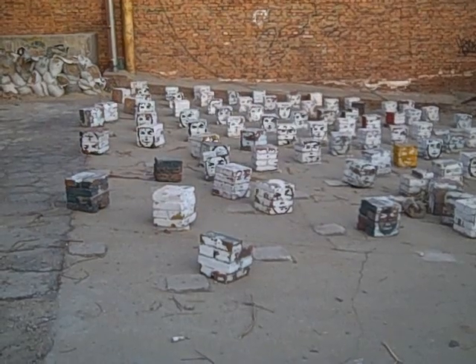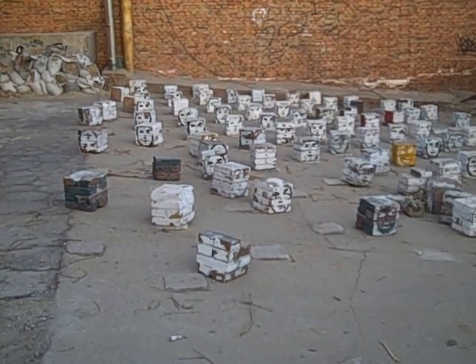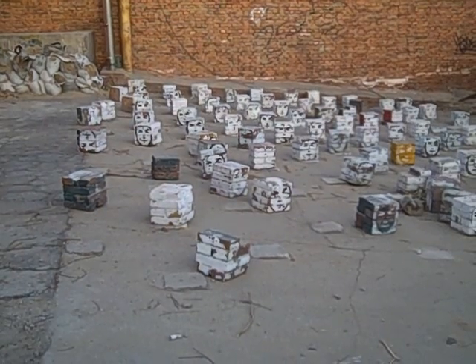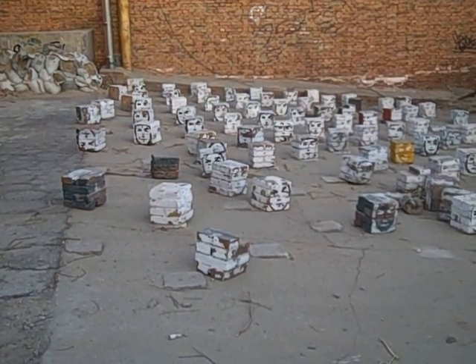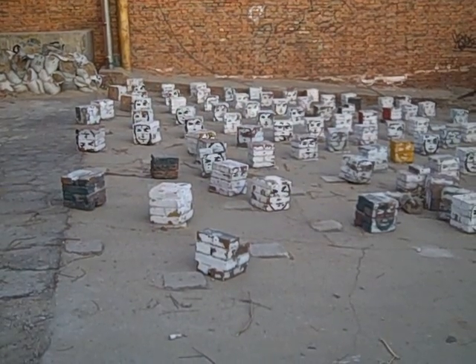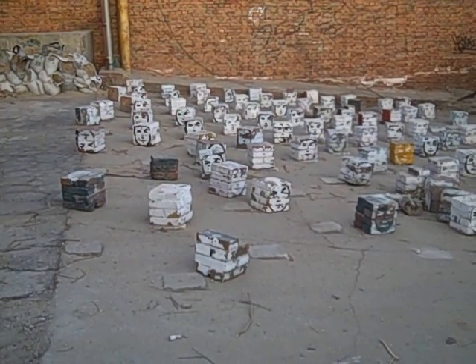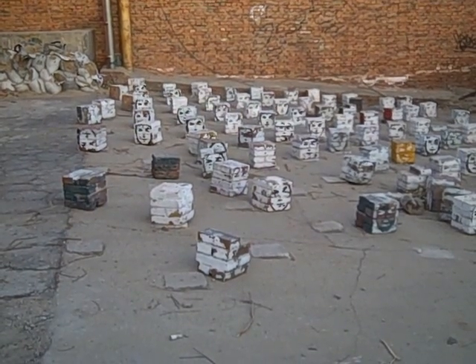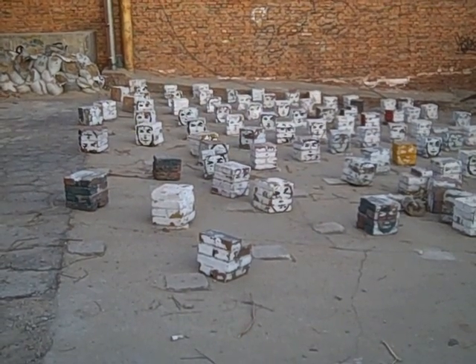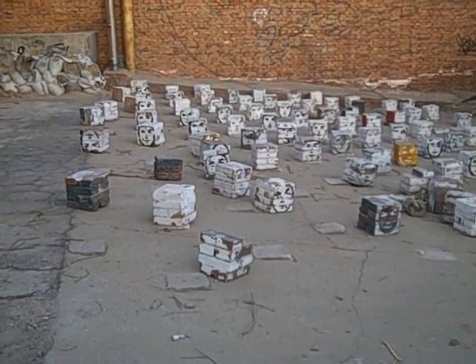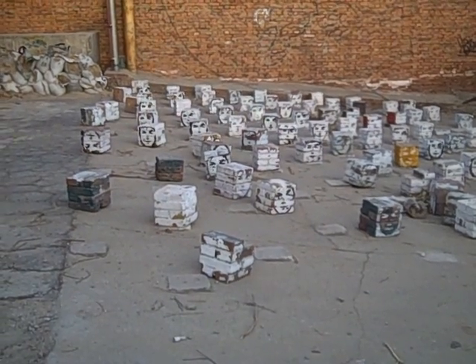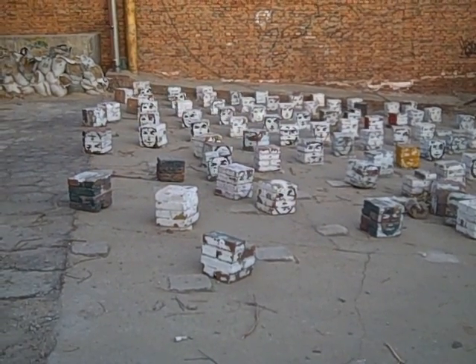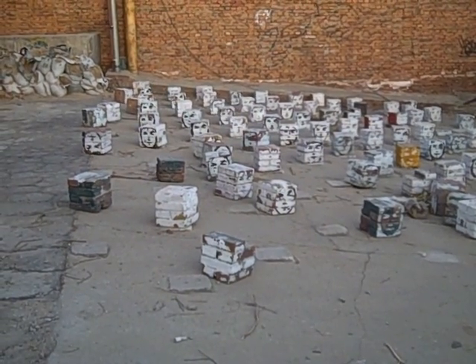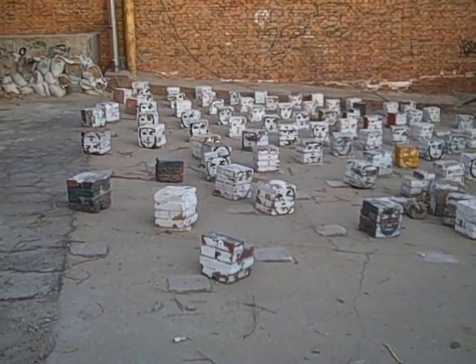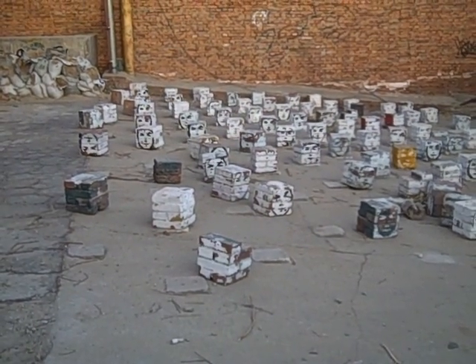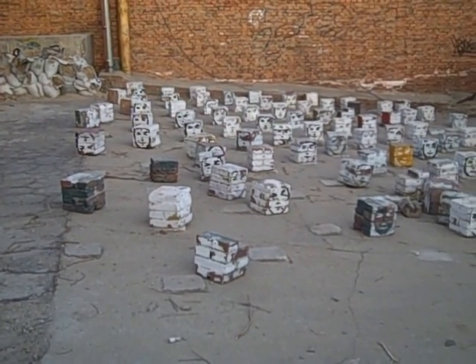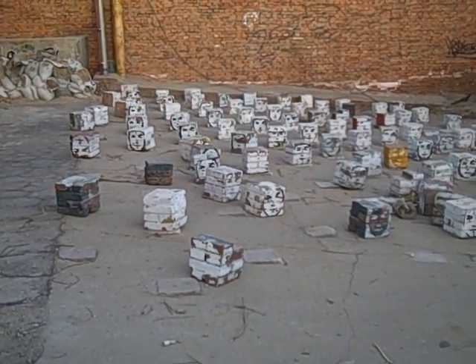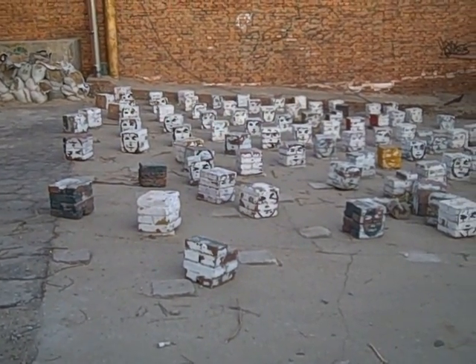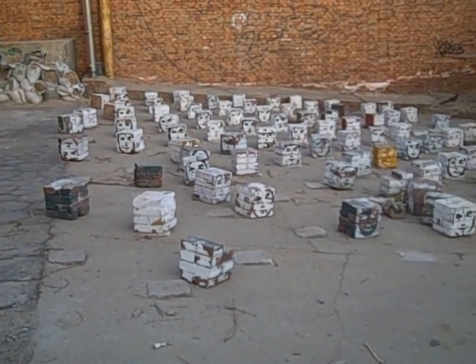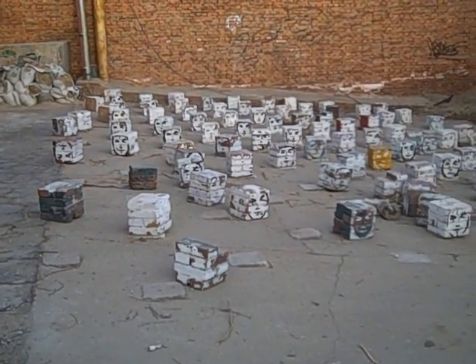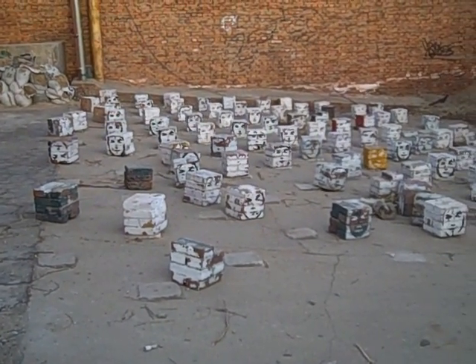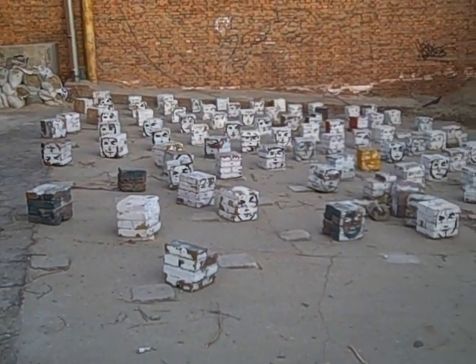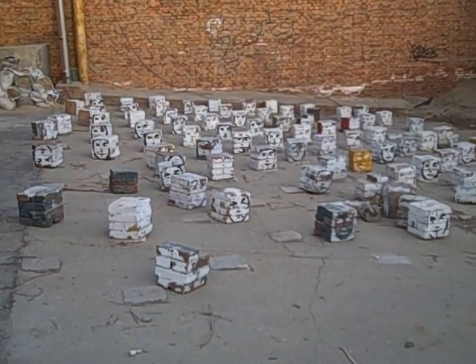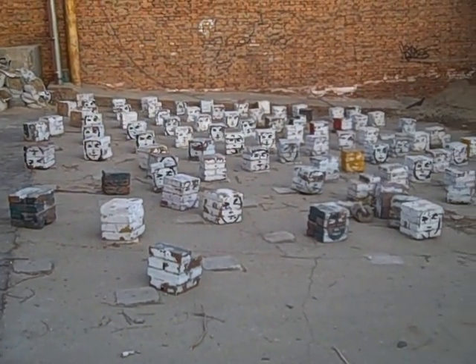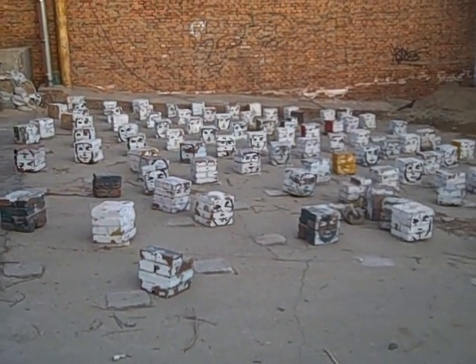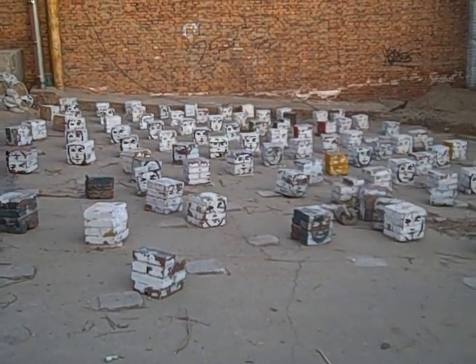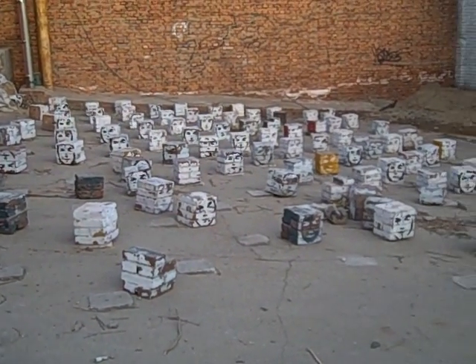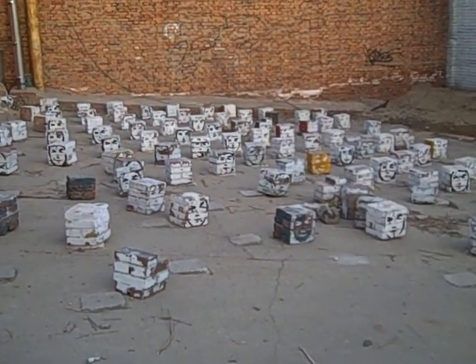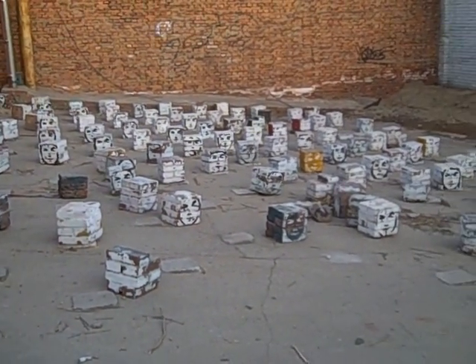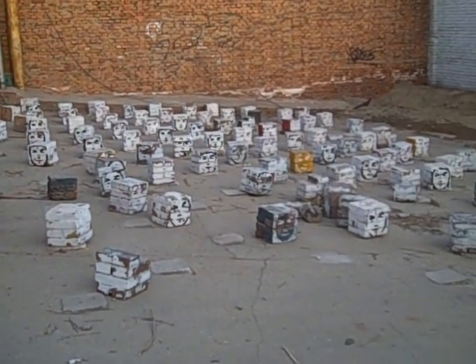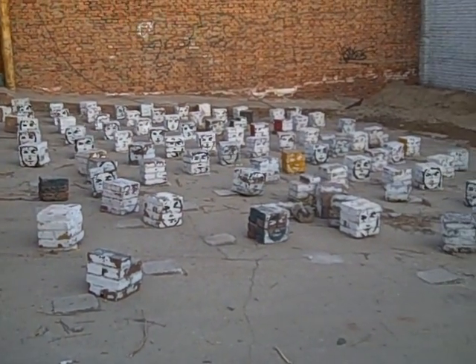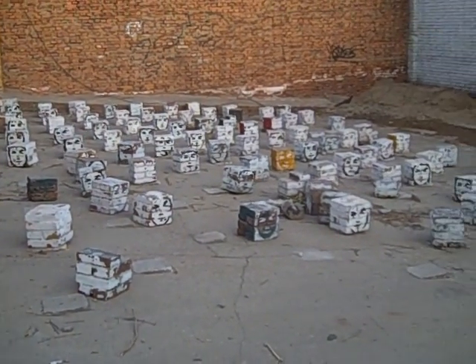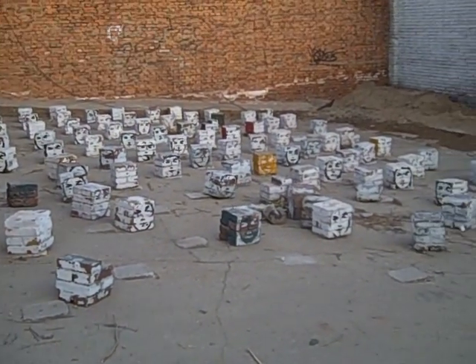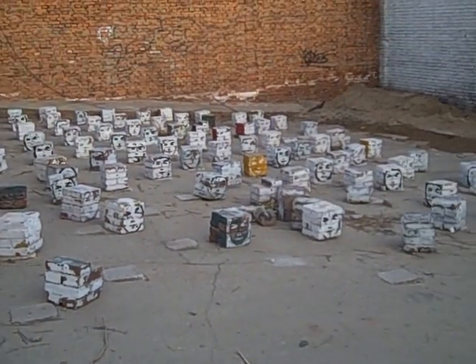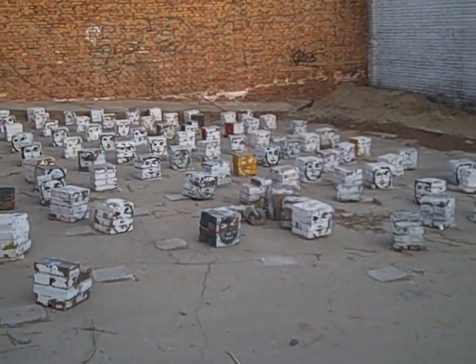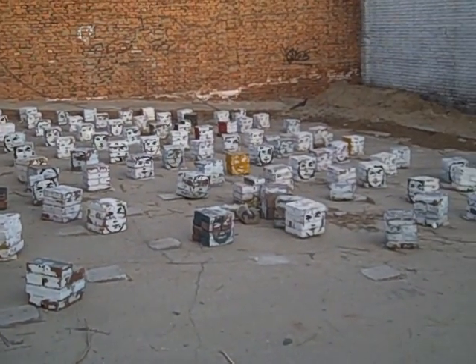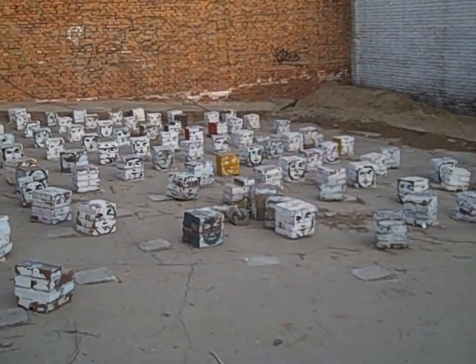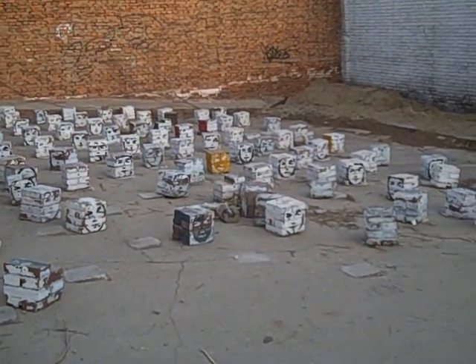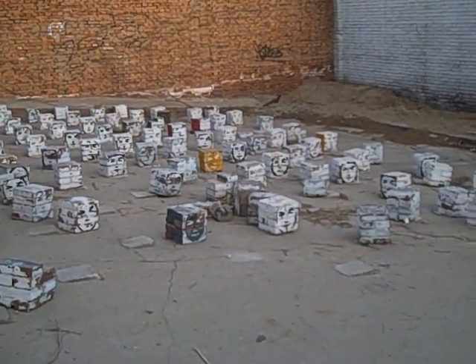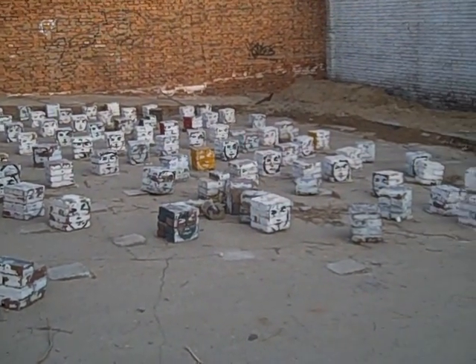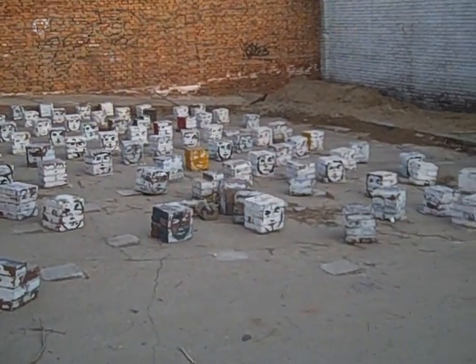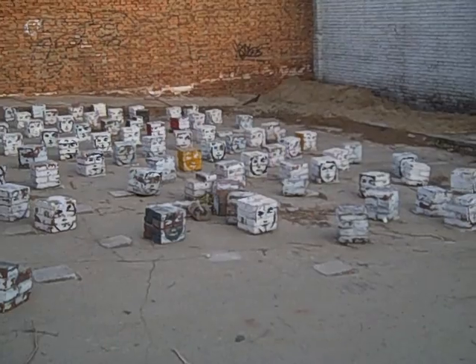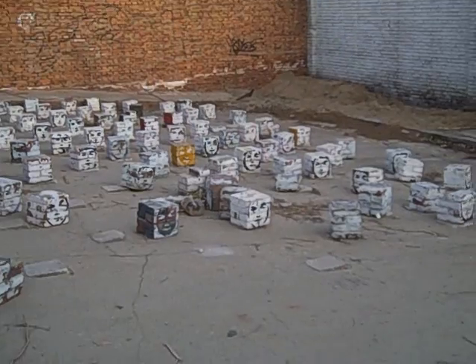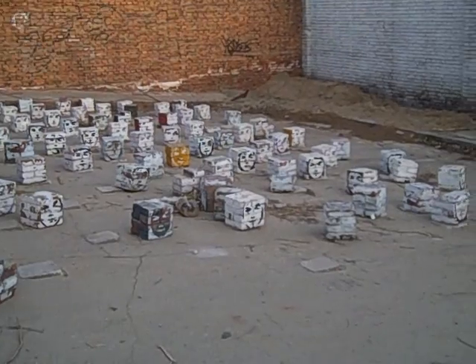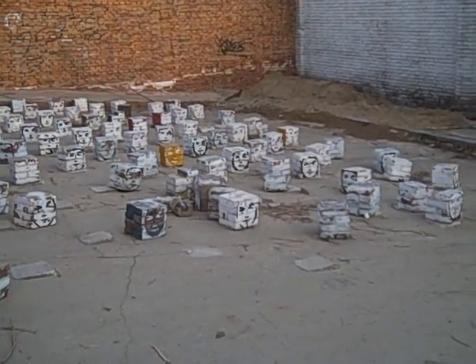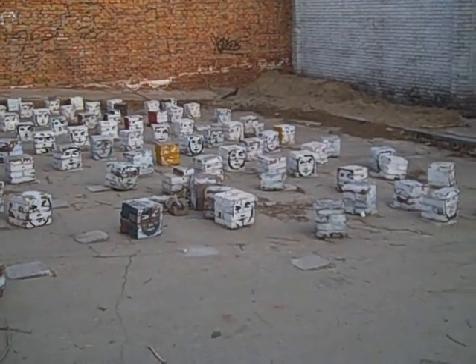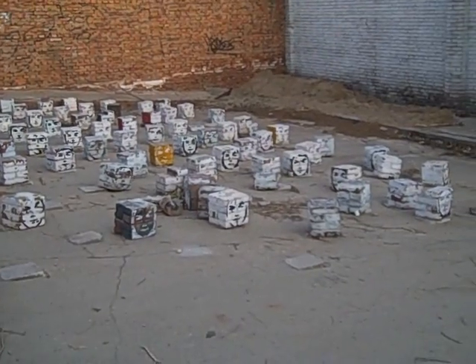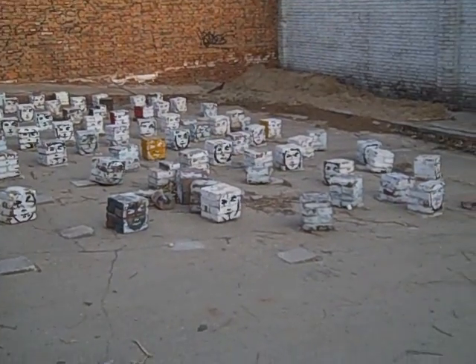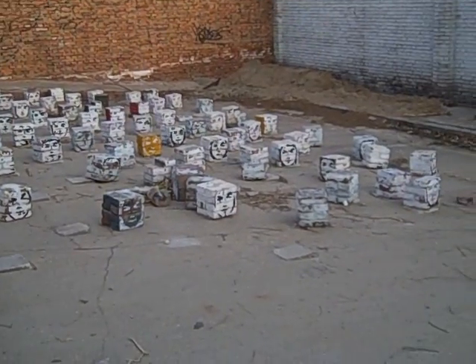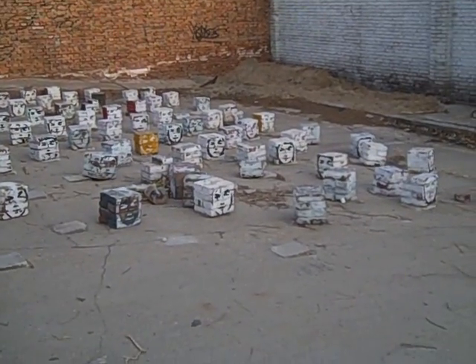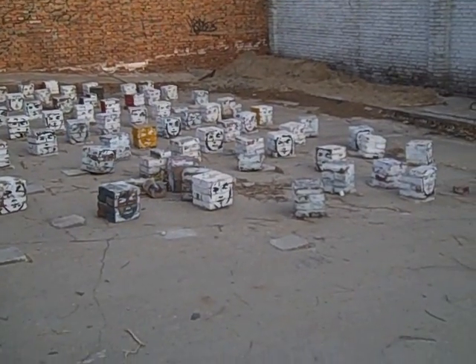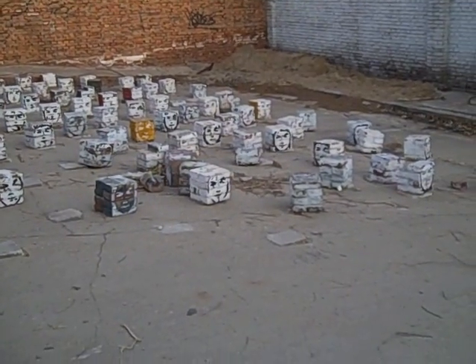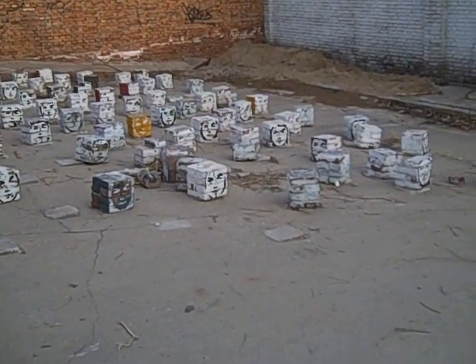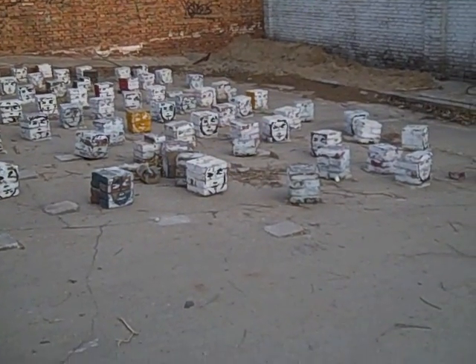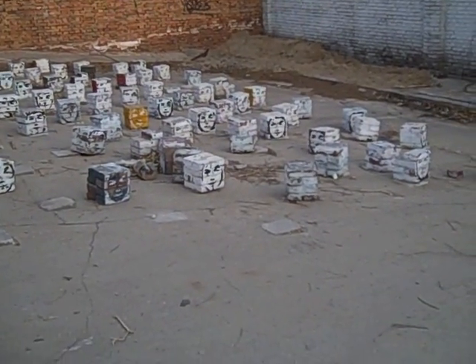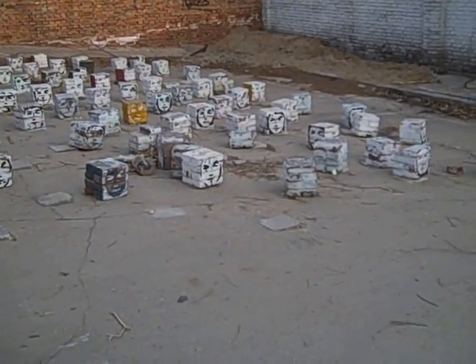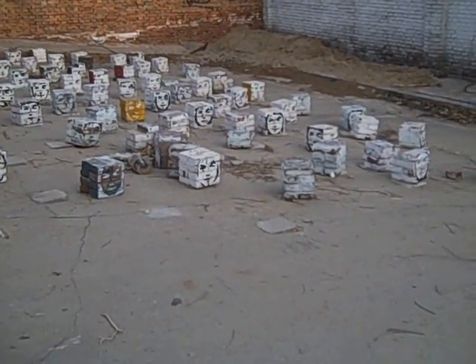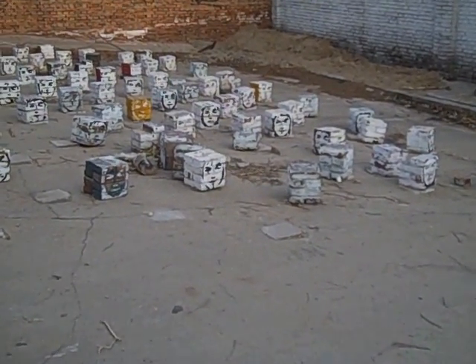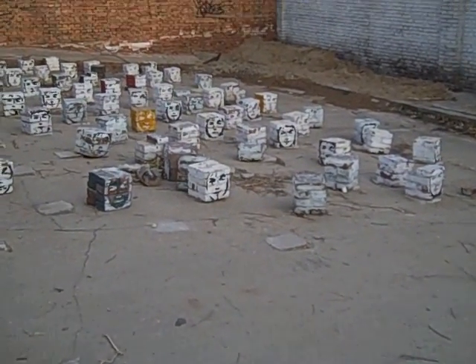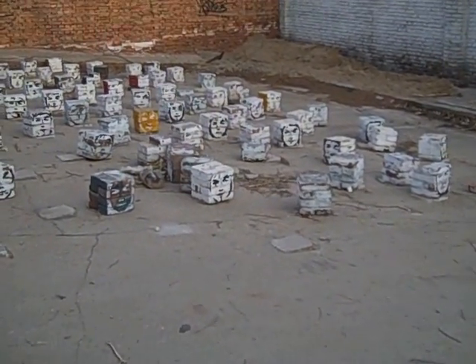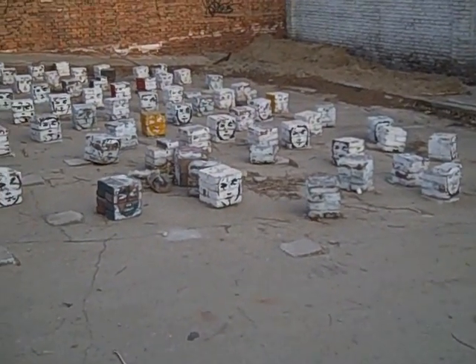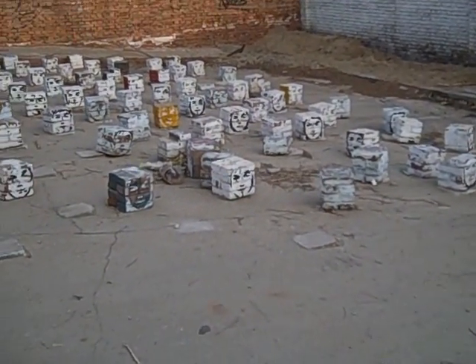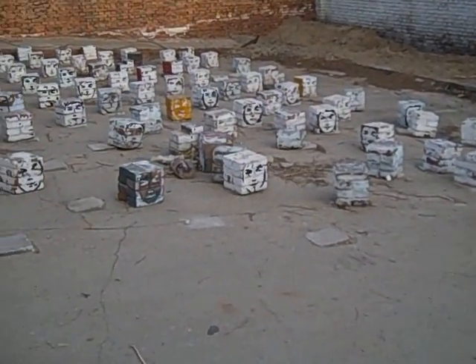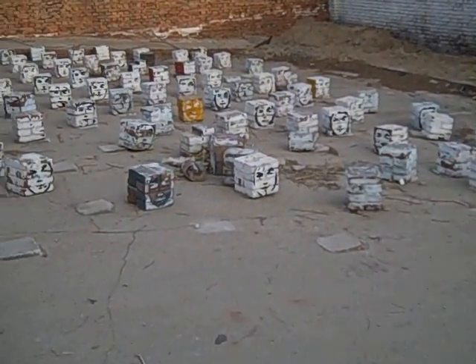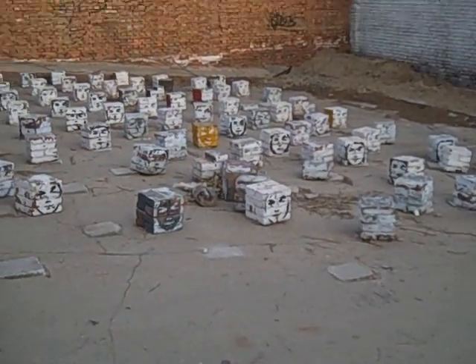I just came across this outdoor sculpture garden at 798 in Beijing. Let's see if I can get you a detail on these faces.